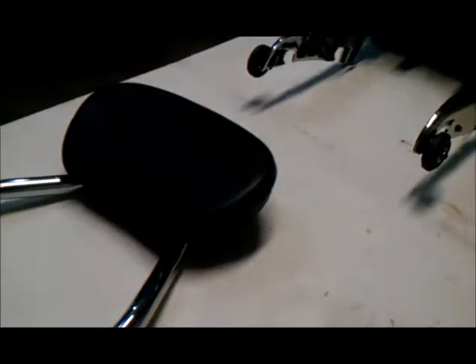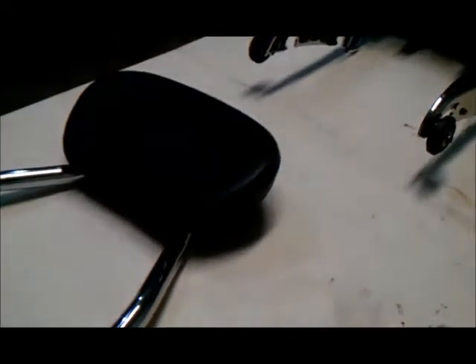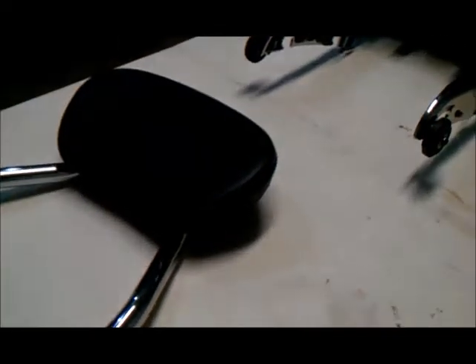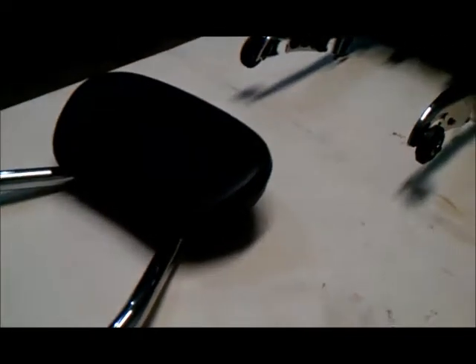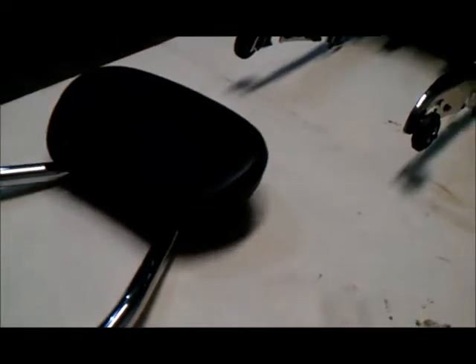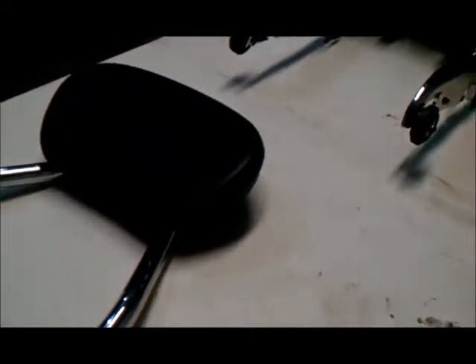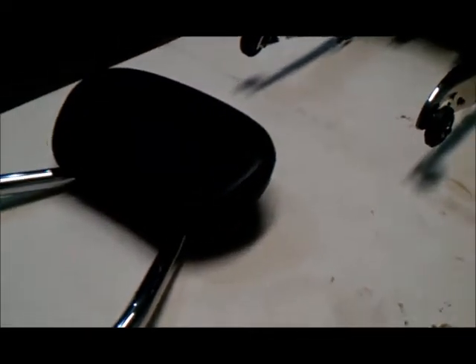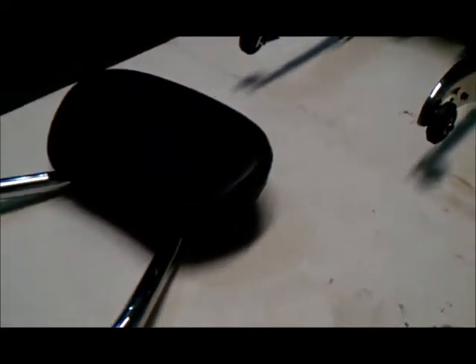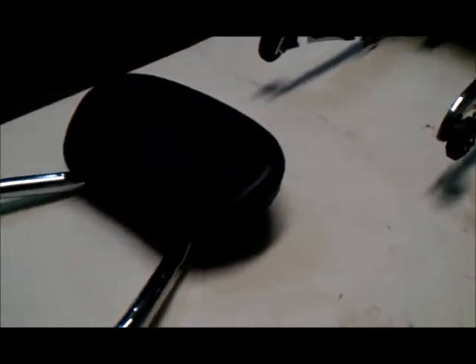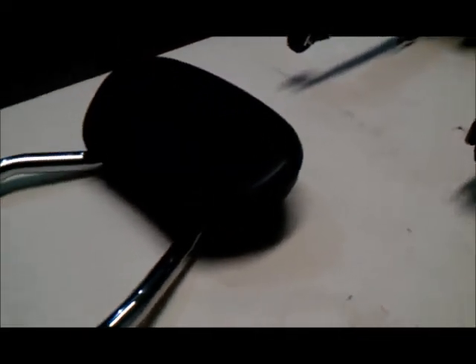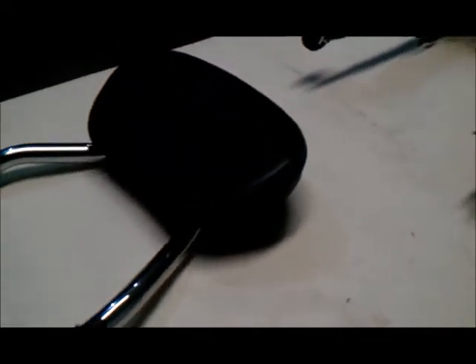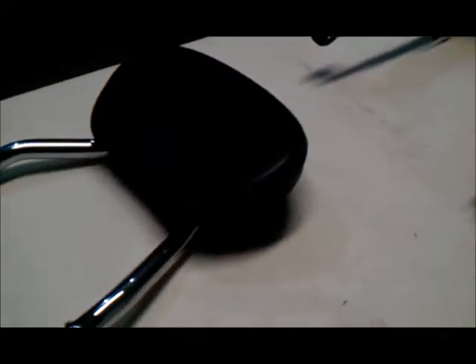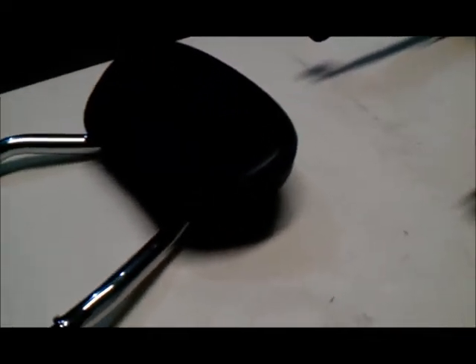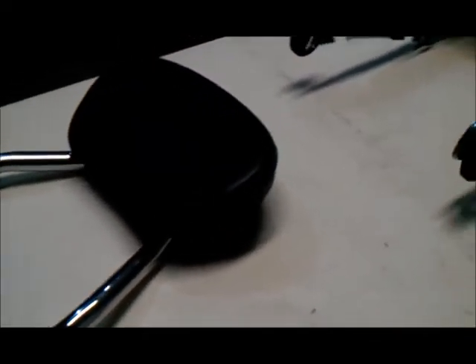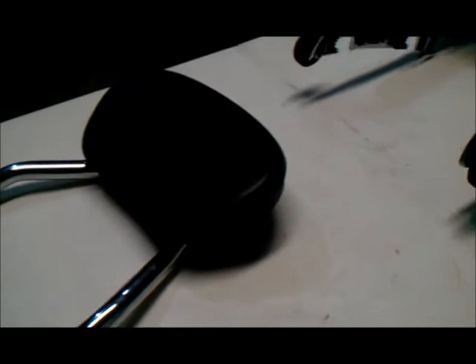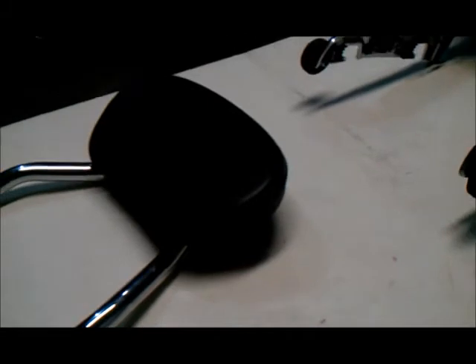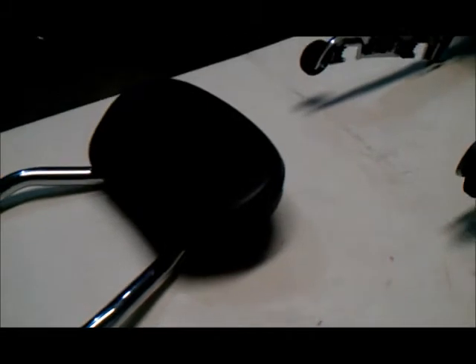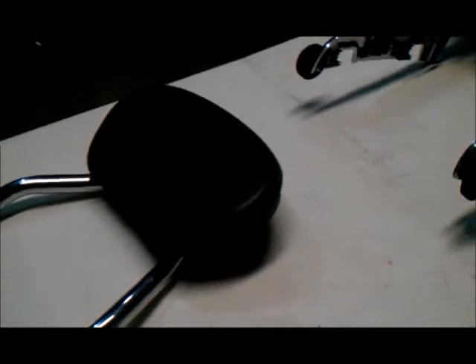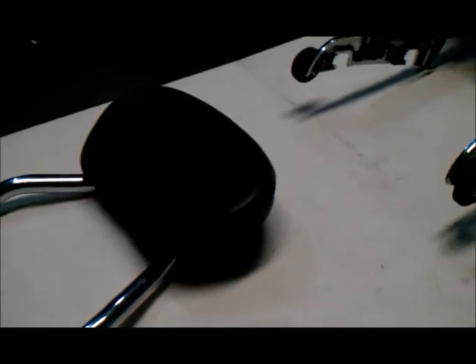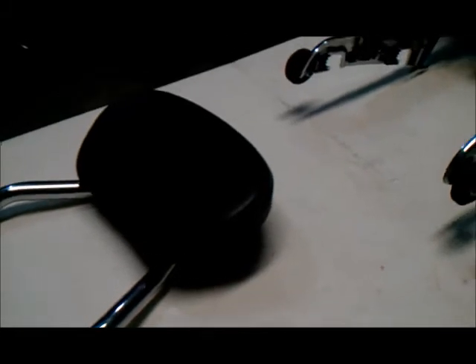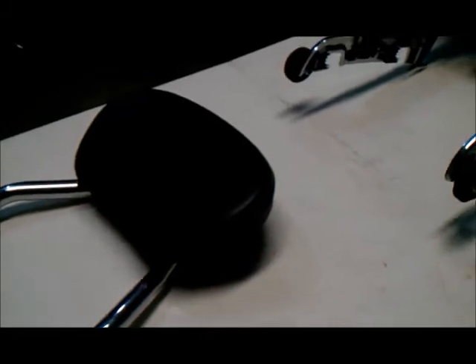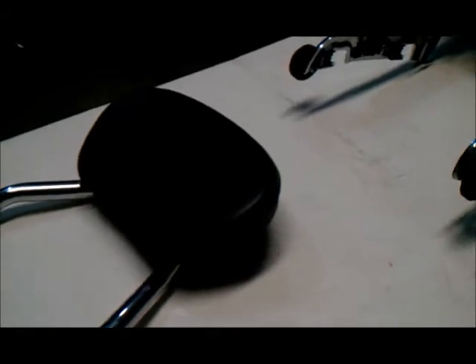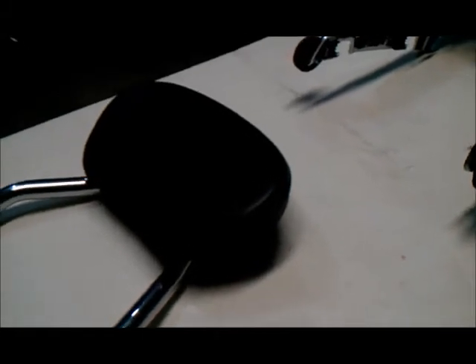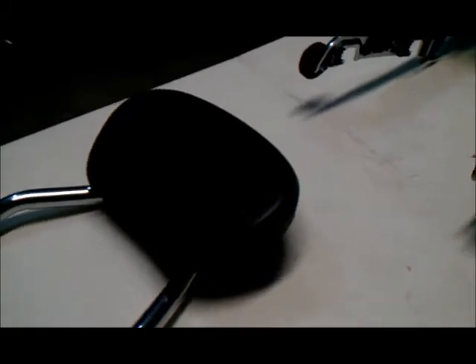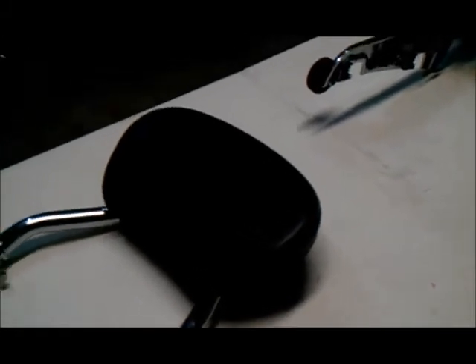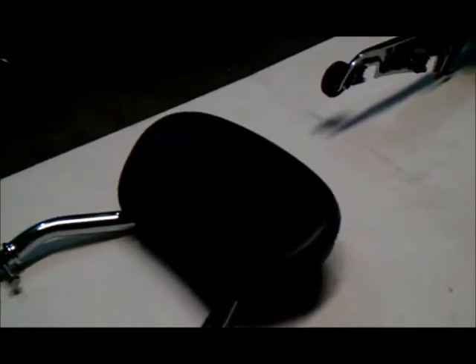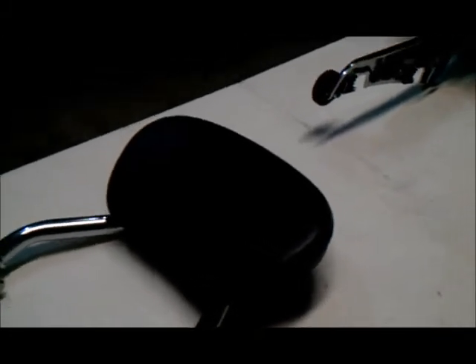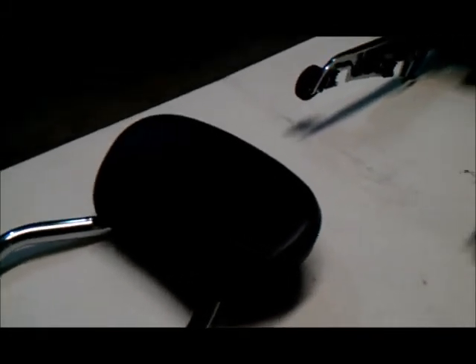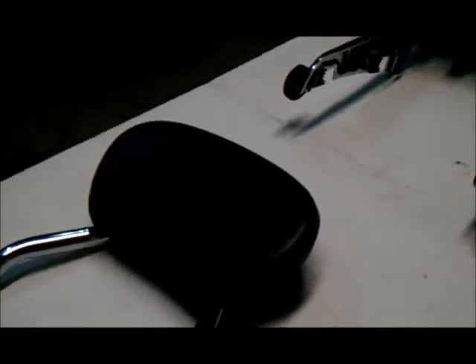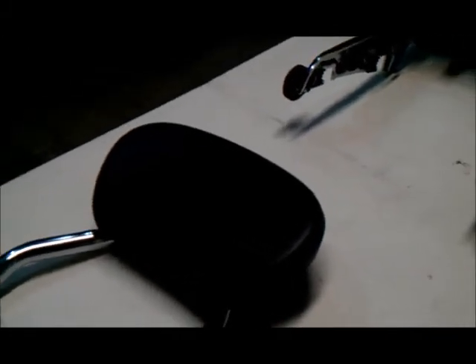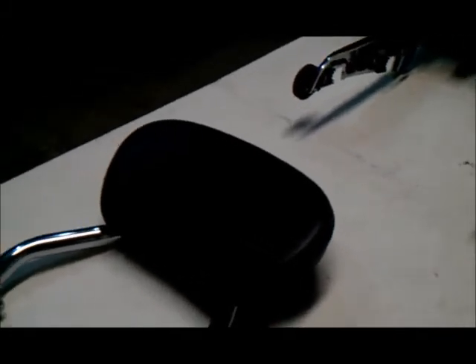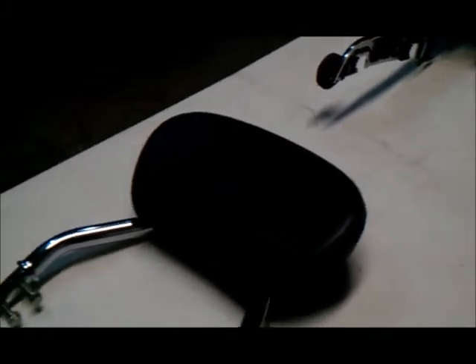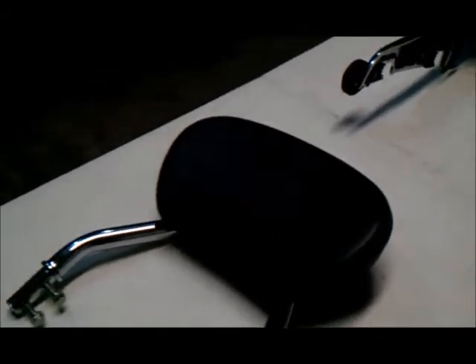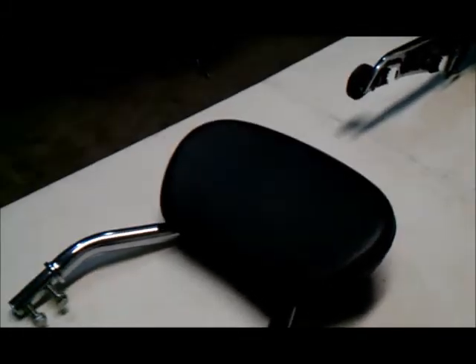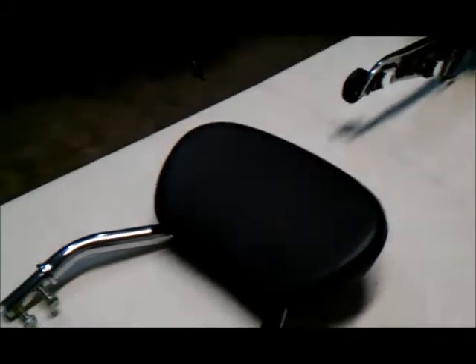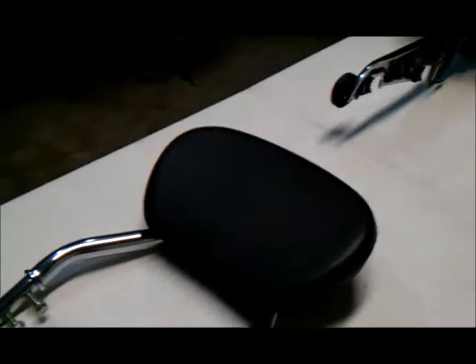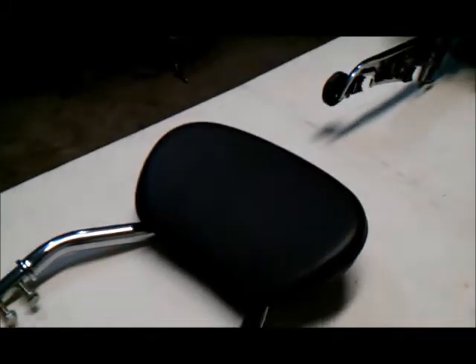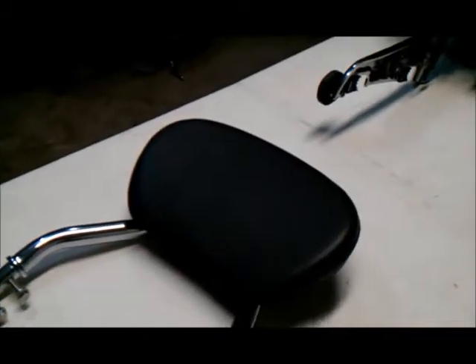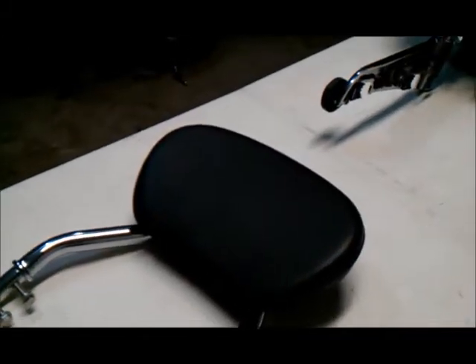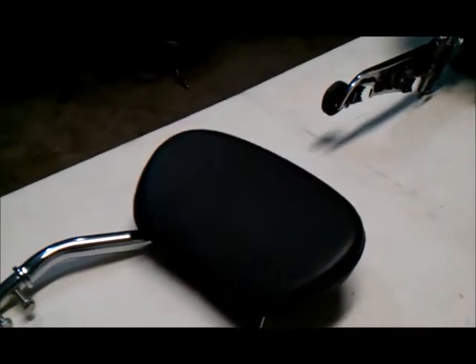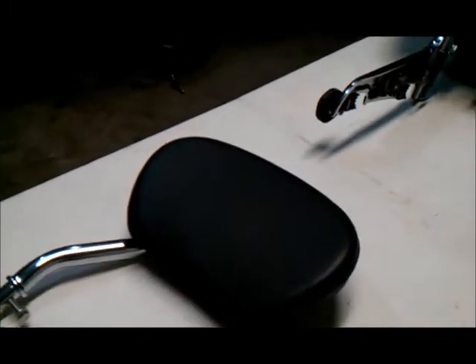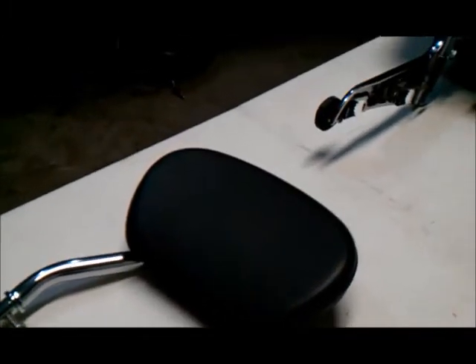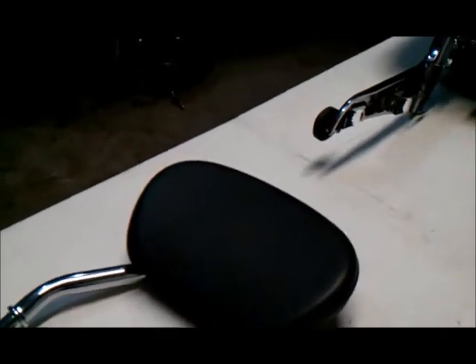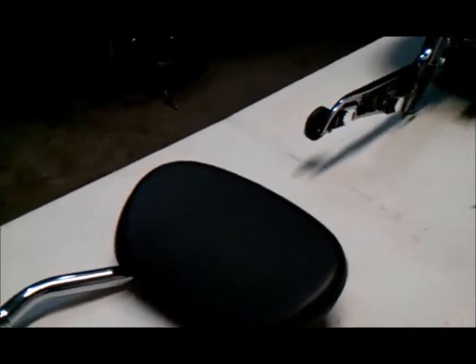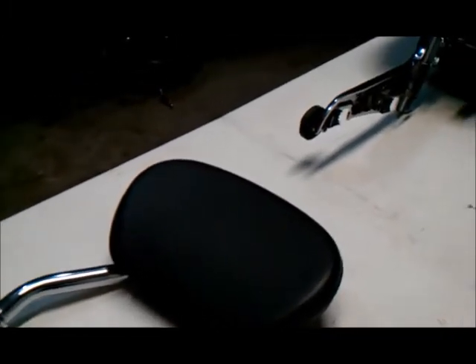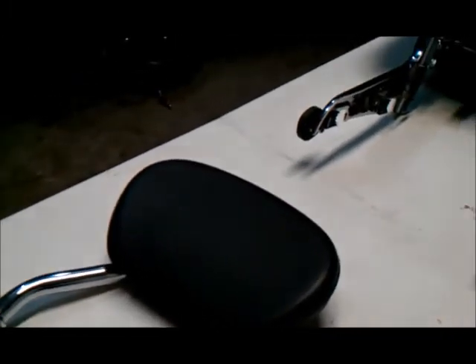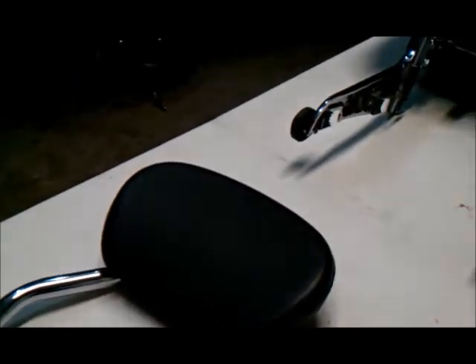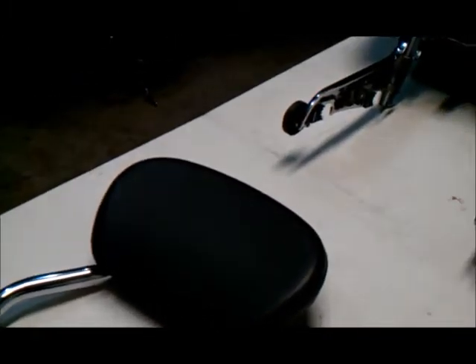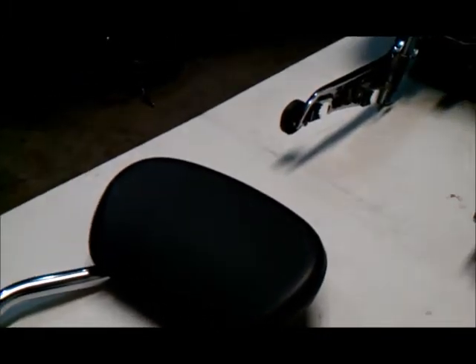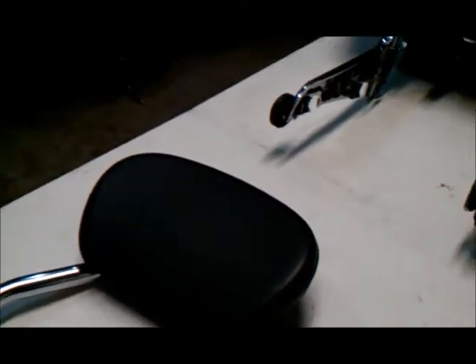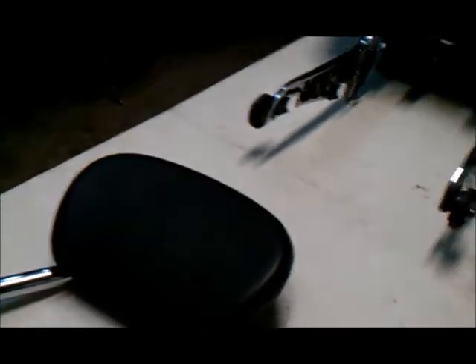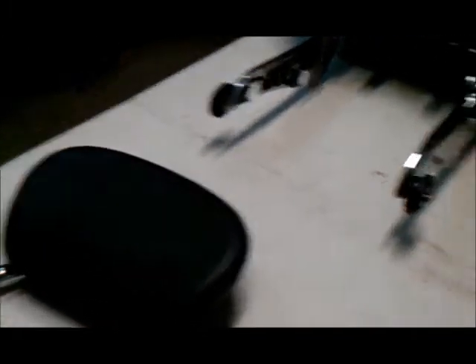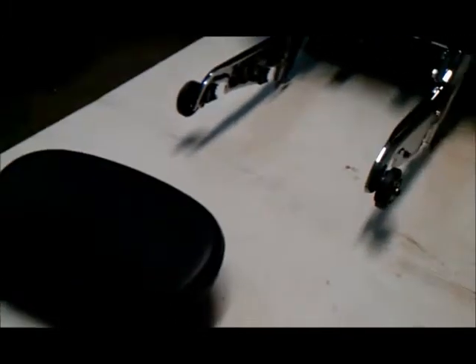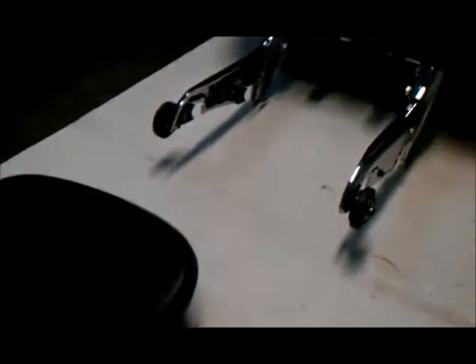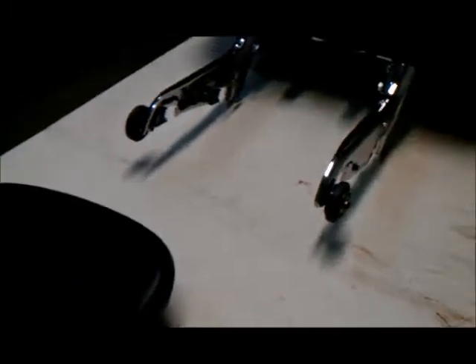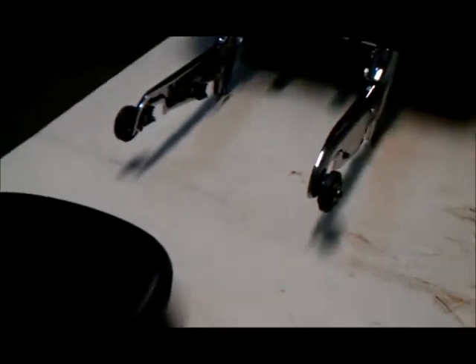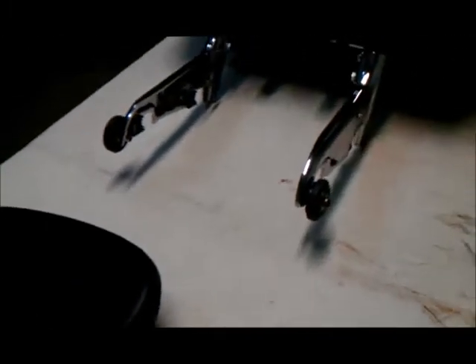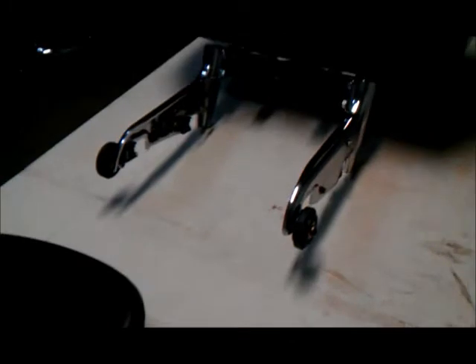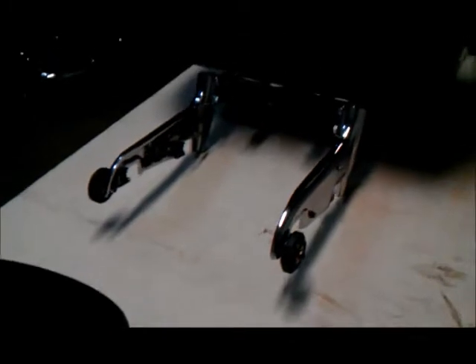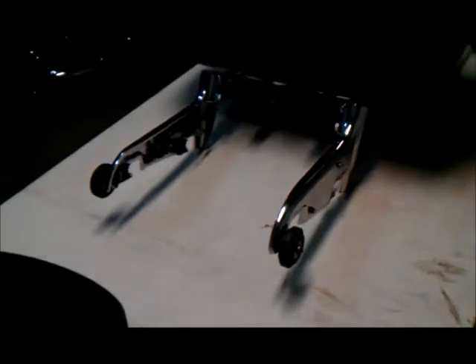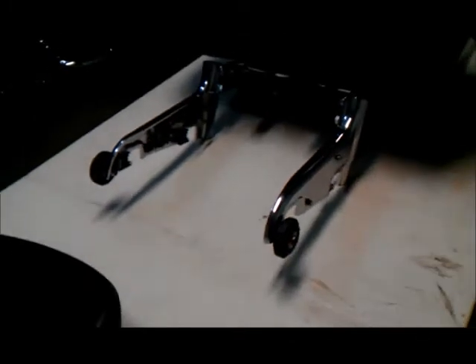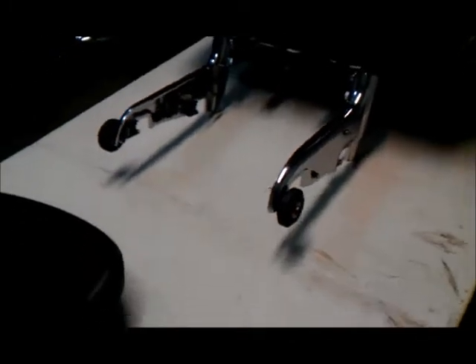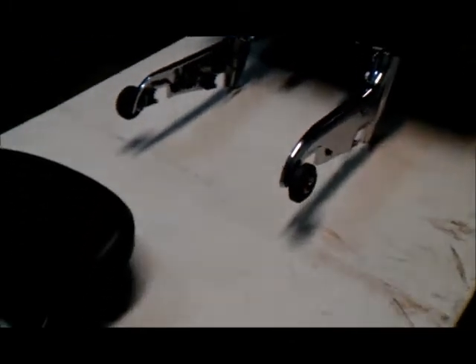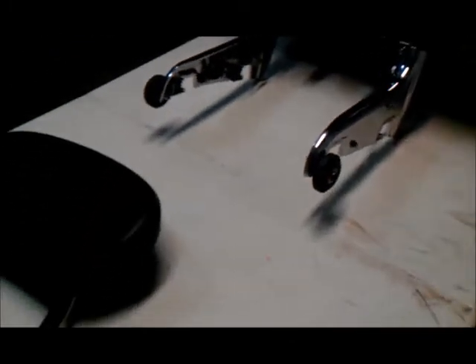Some of you guys are asking about a how-to on how I made this Roland Tira Pack. There's not a whole lot to it, fellas.